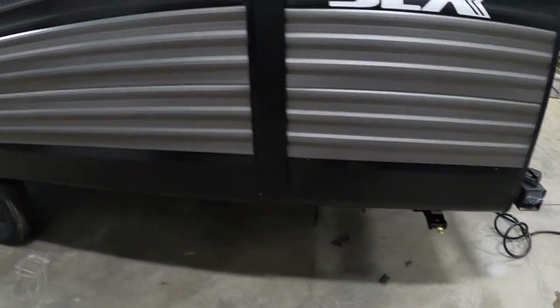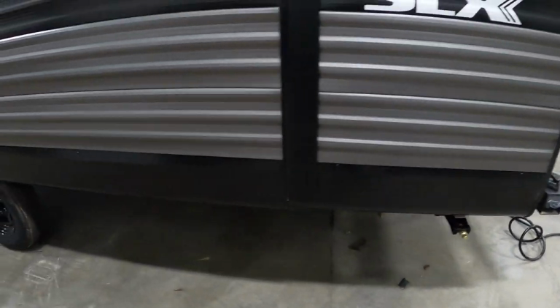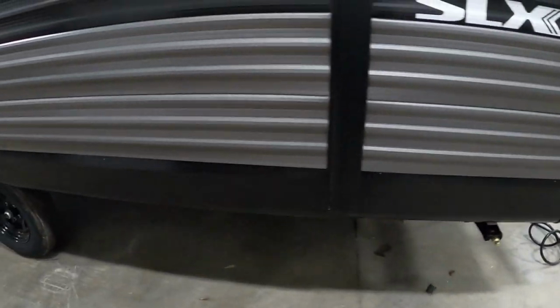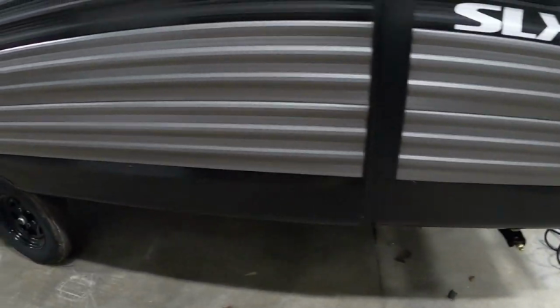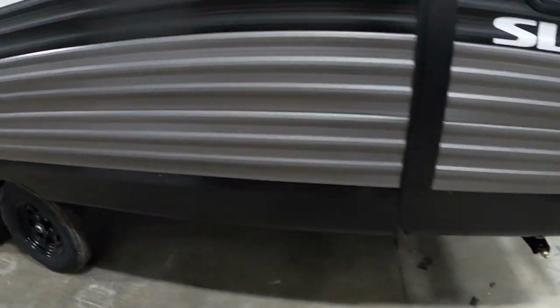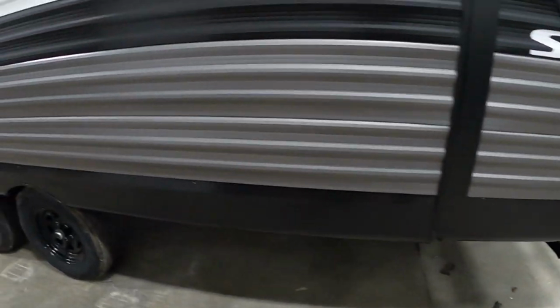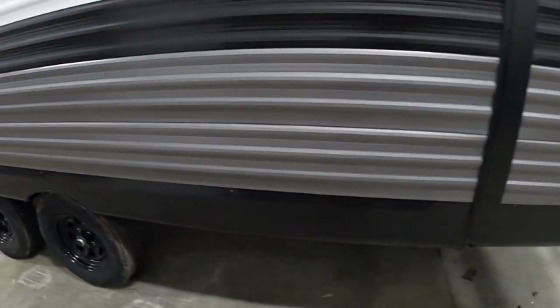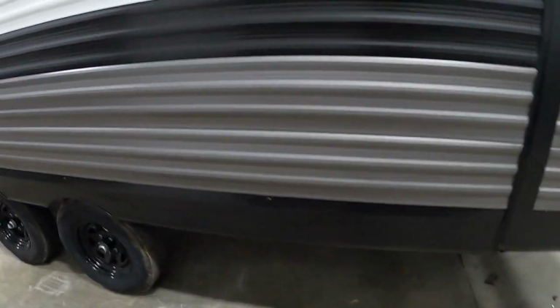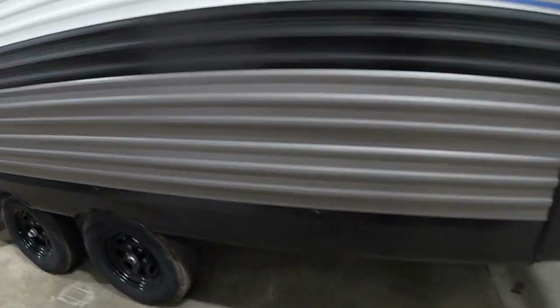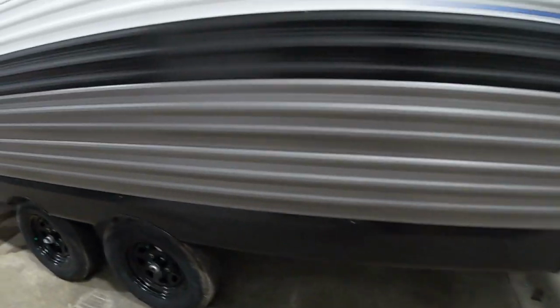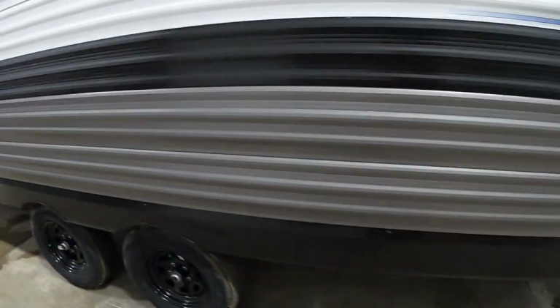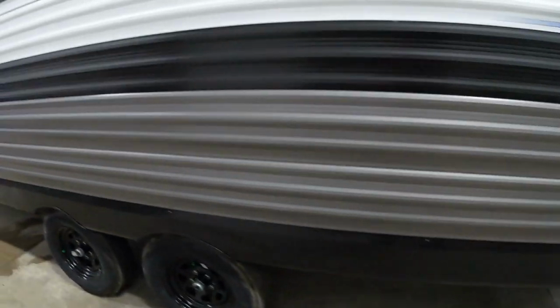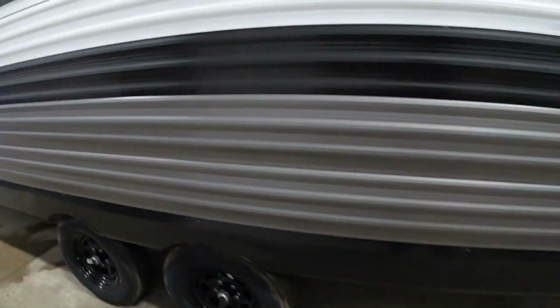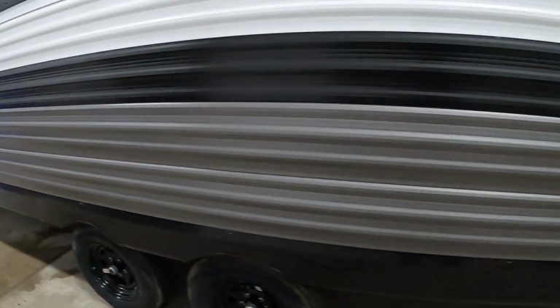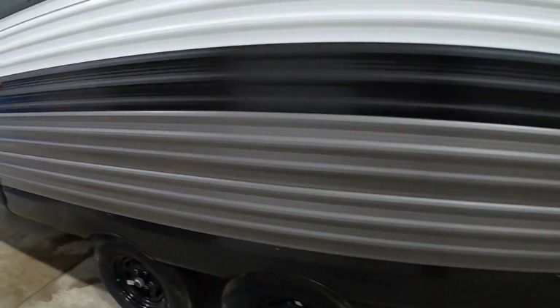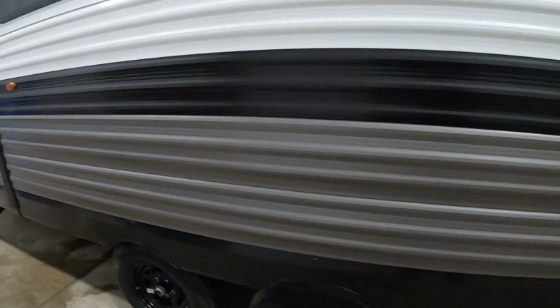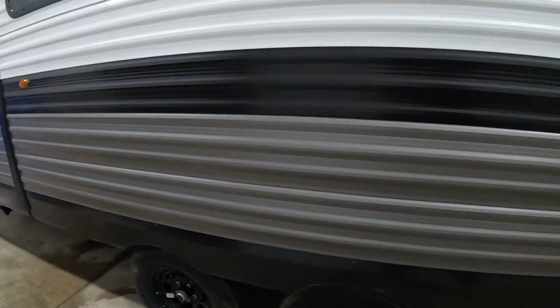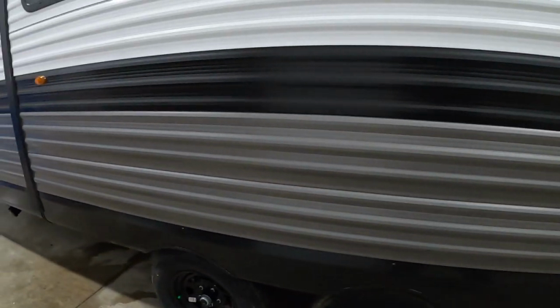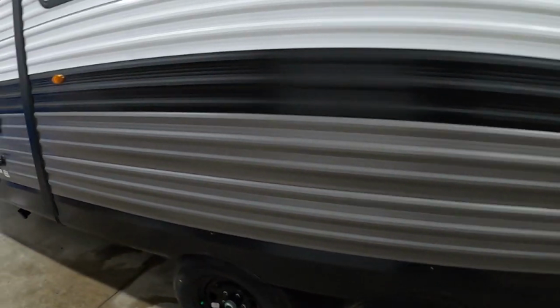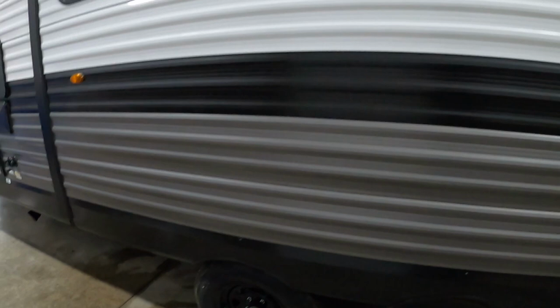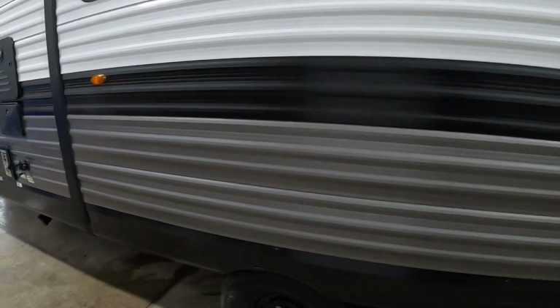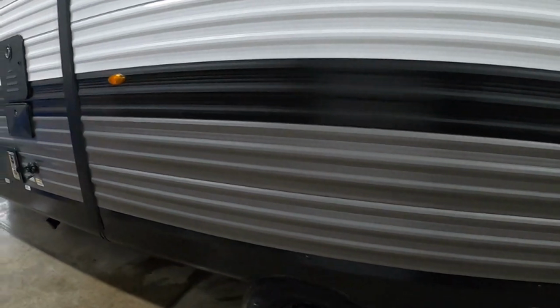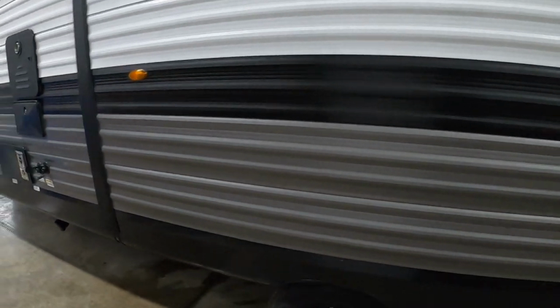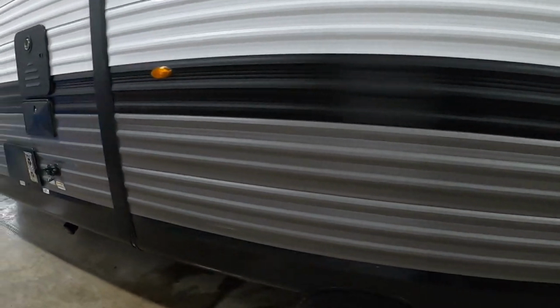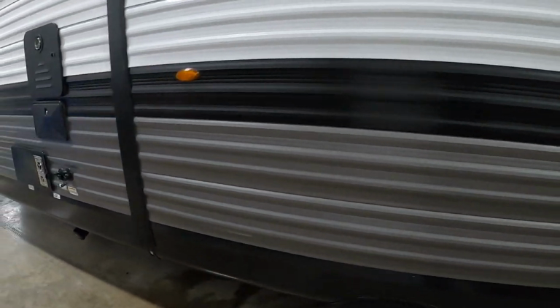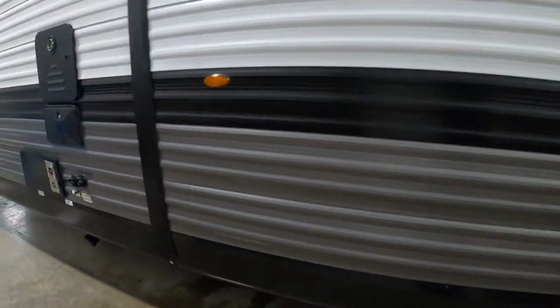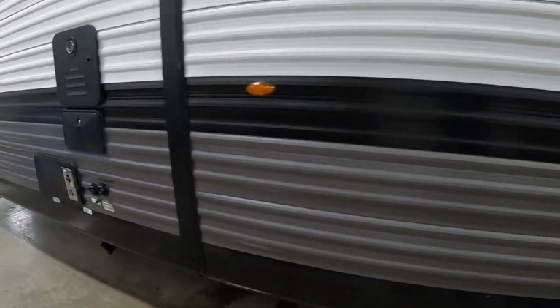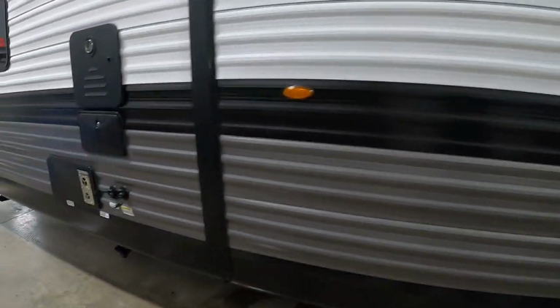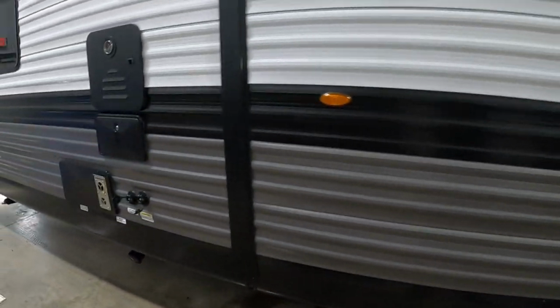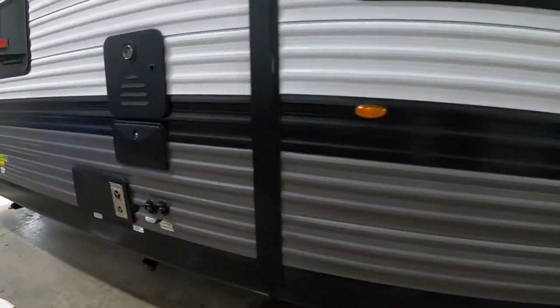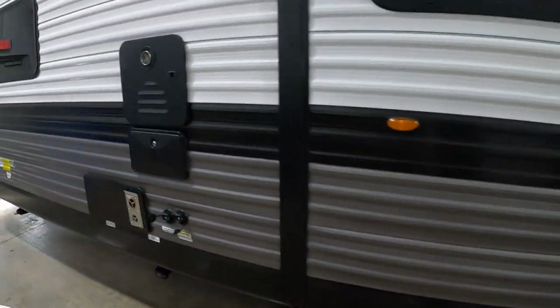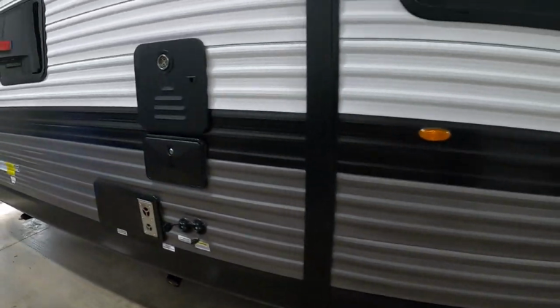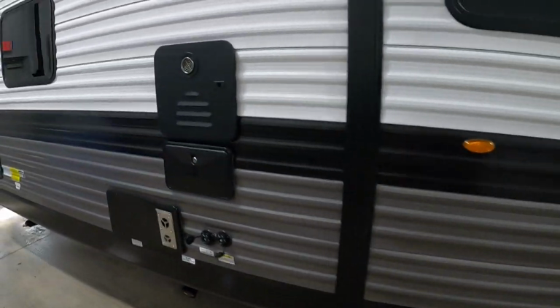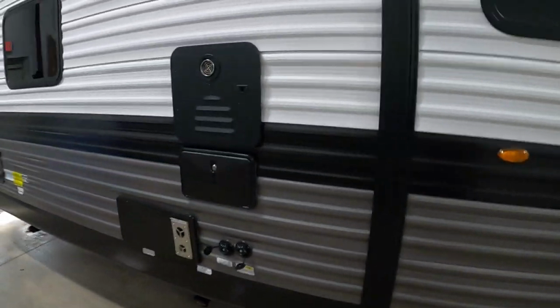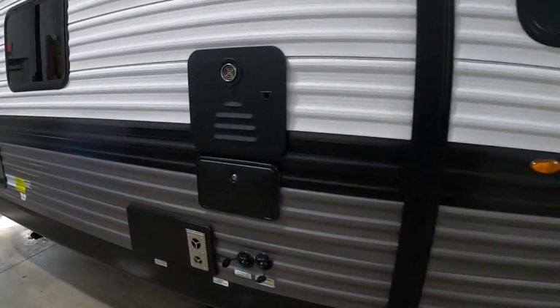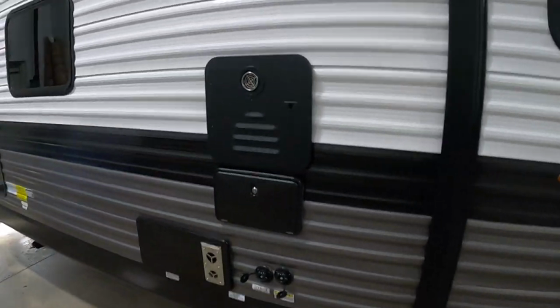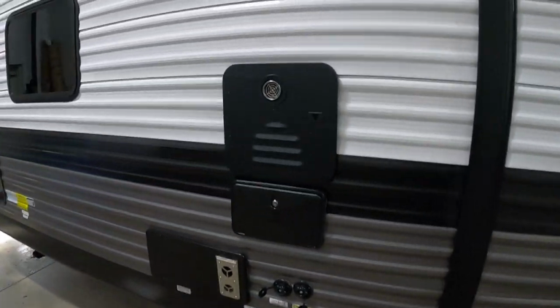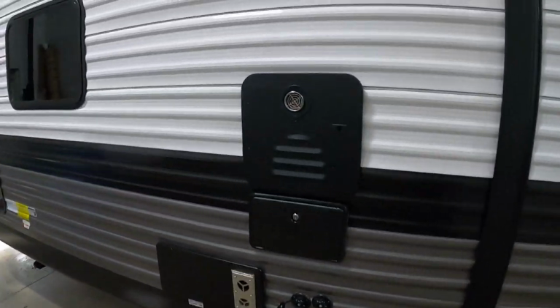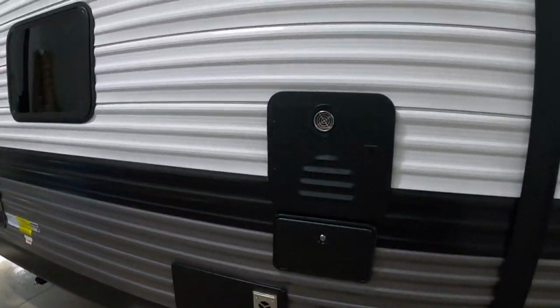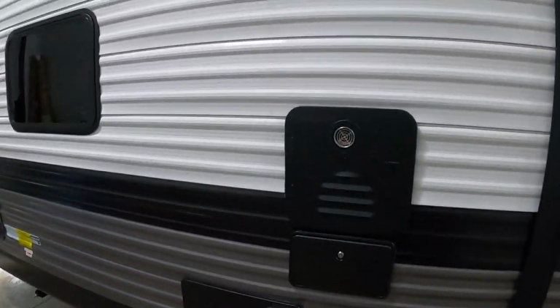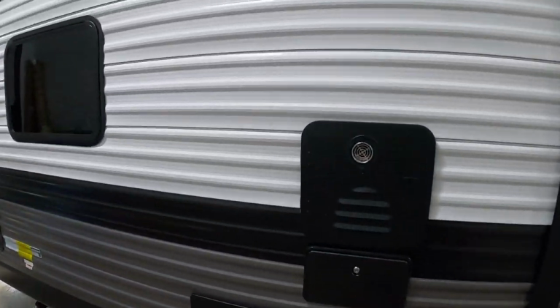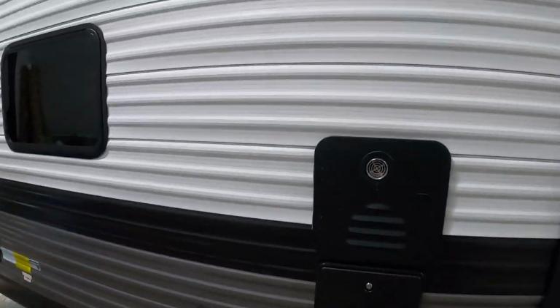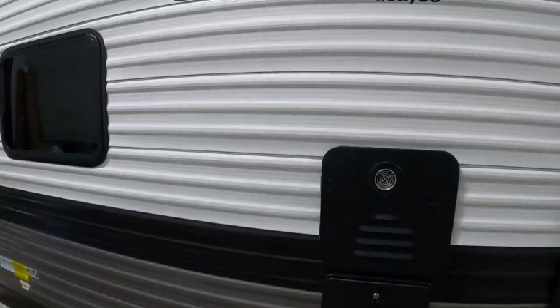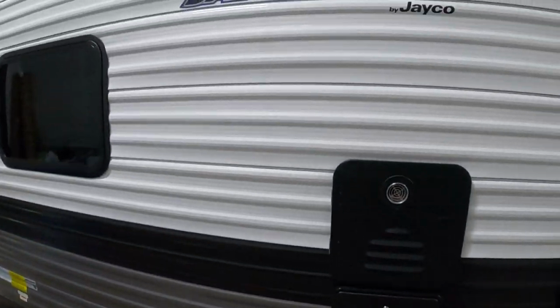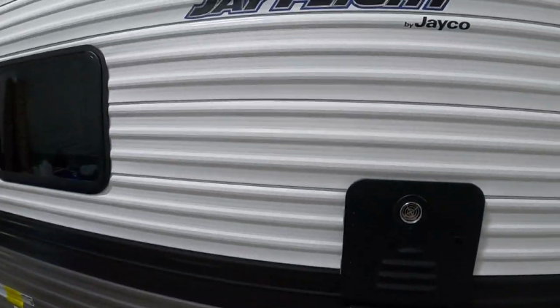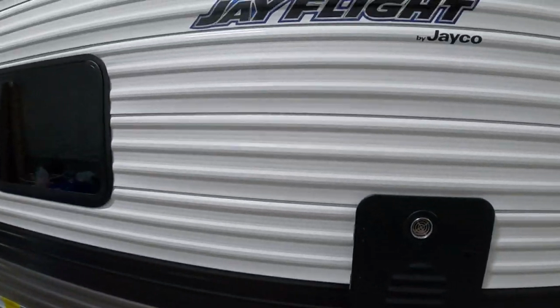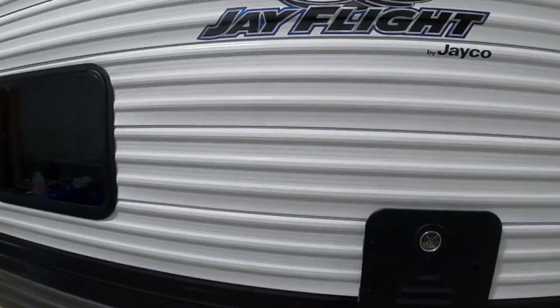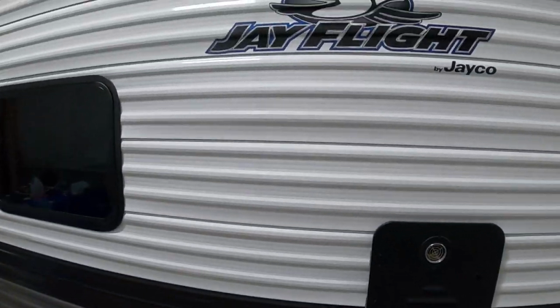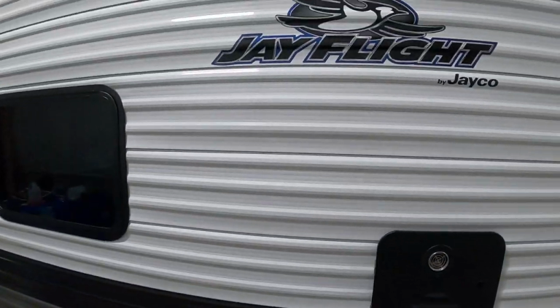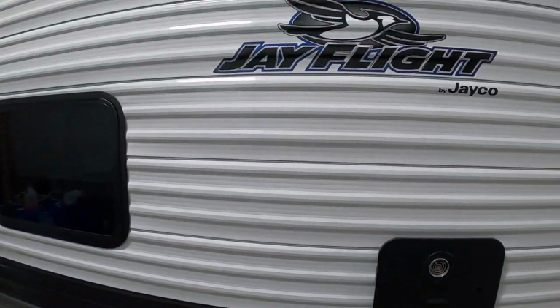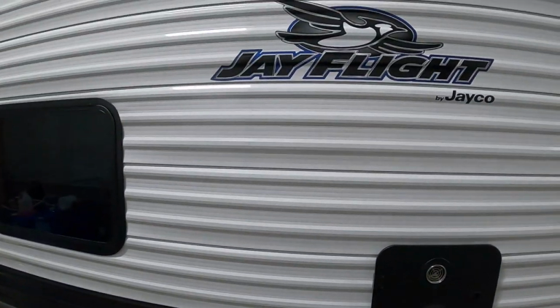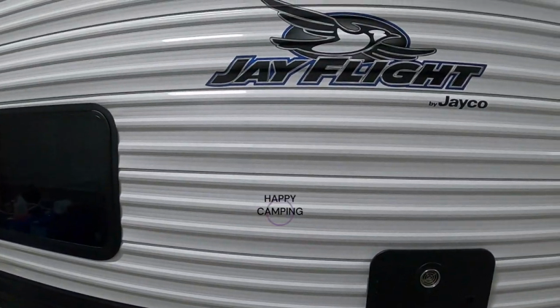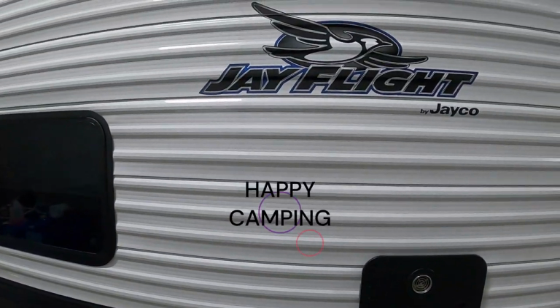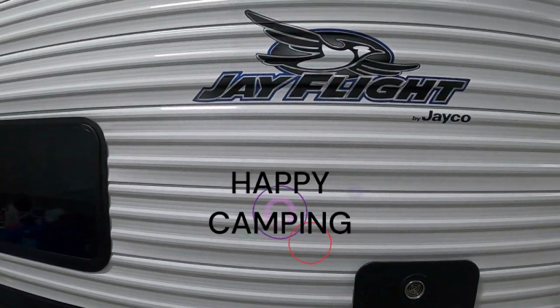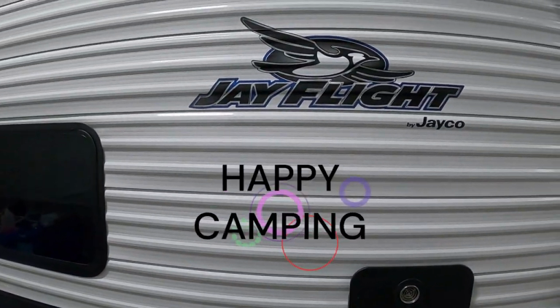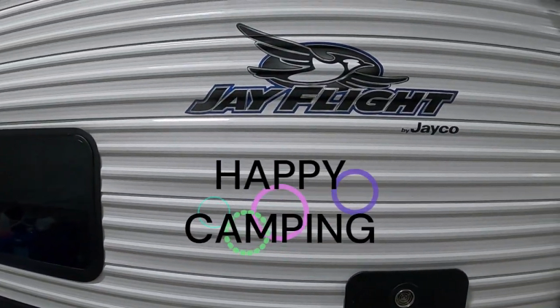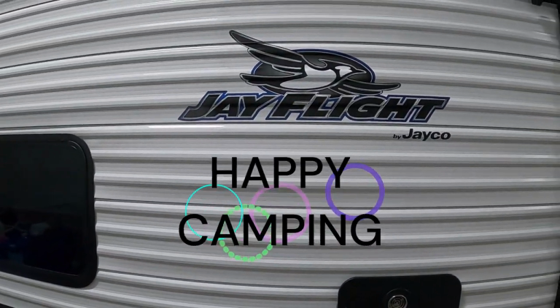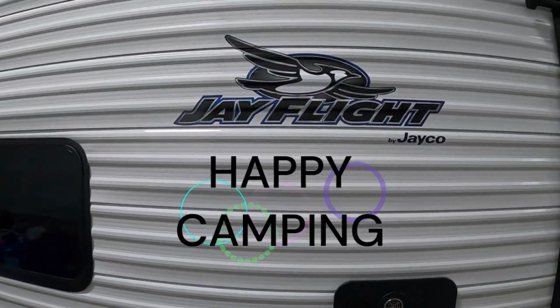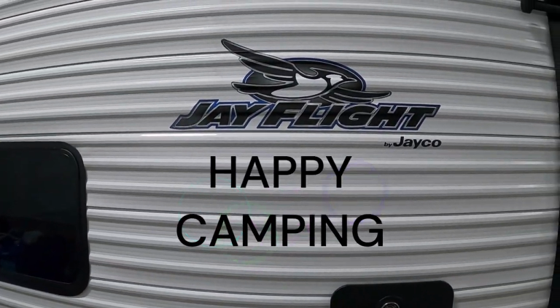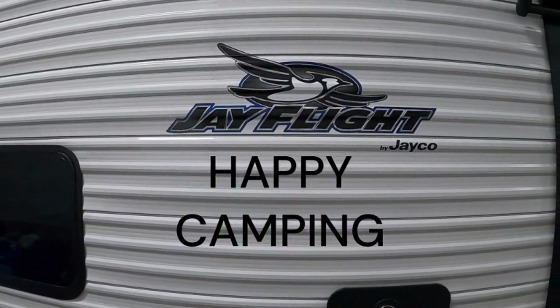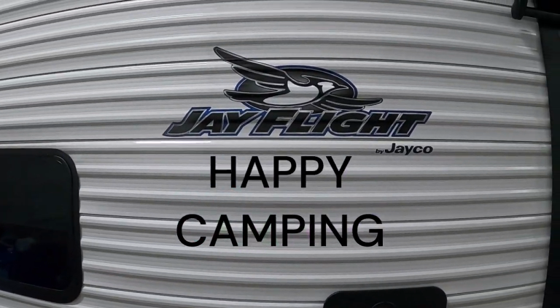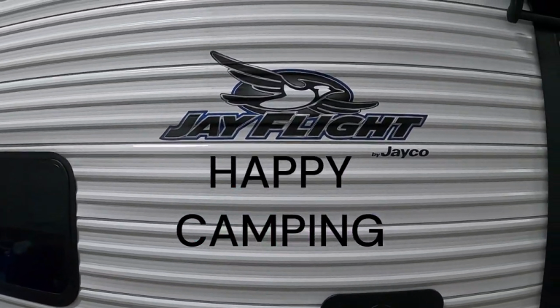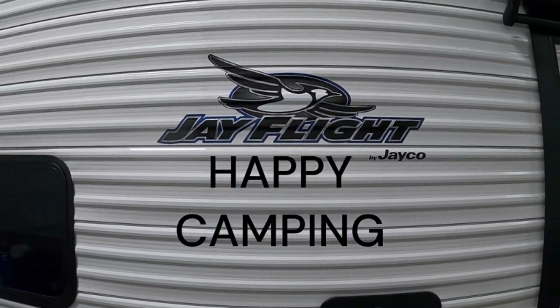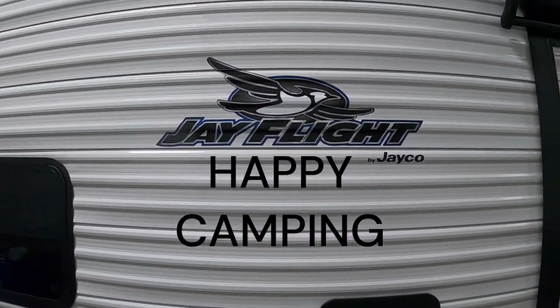Well, thank you guys so much for your purchase. Hope you enjoy this J-Flight for many years to come. Happy camping!